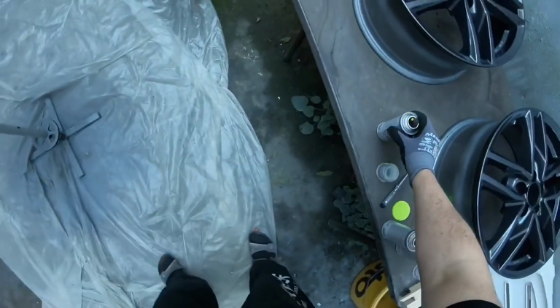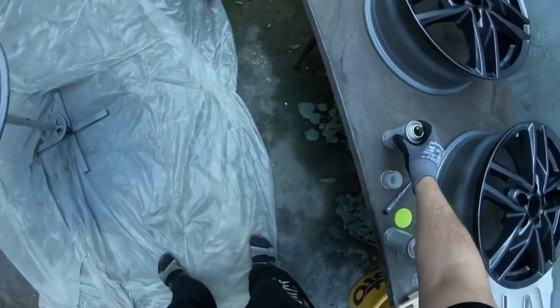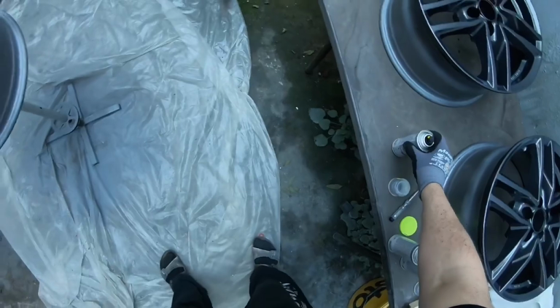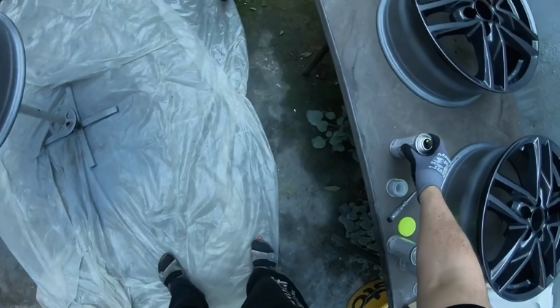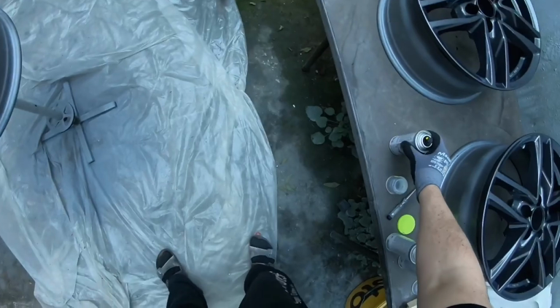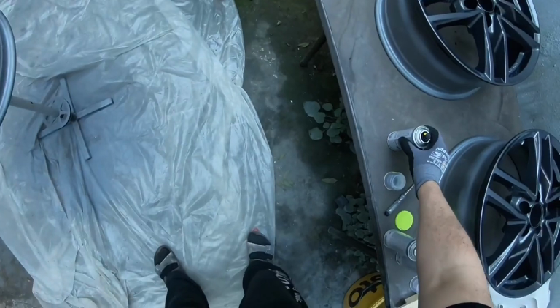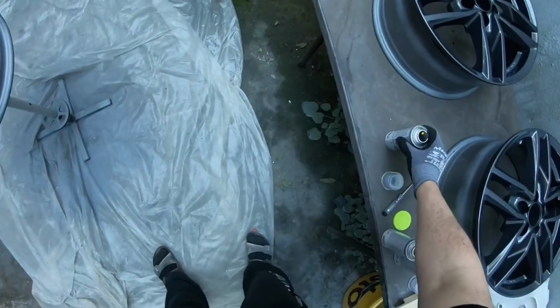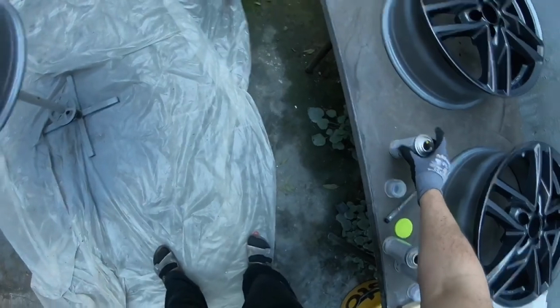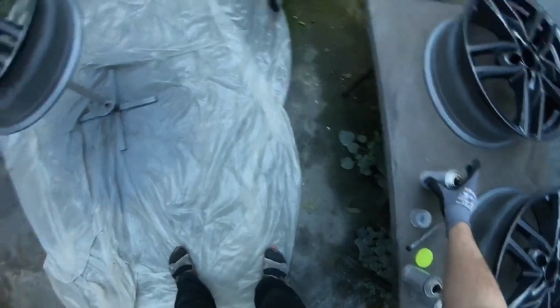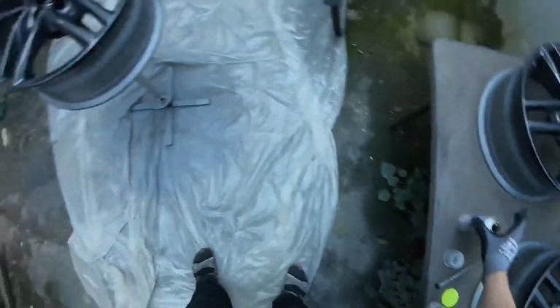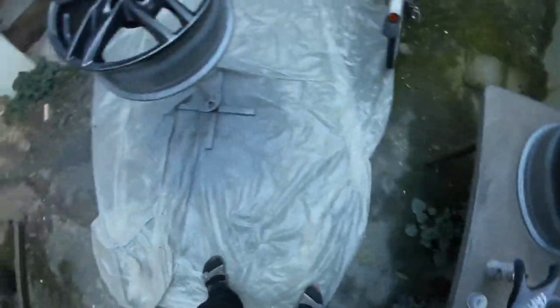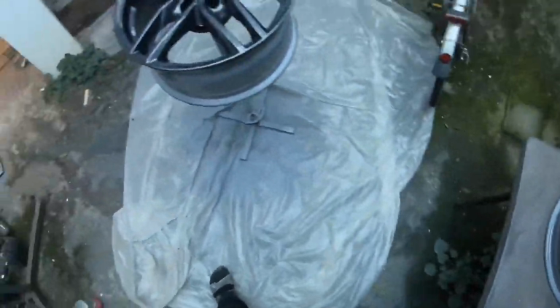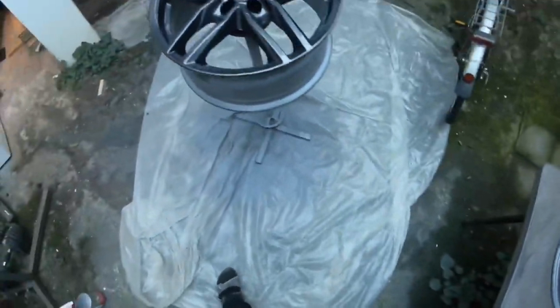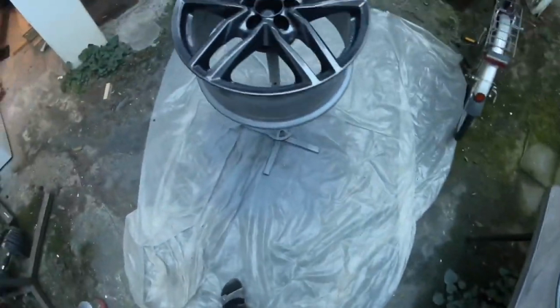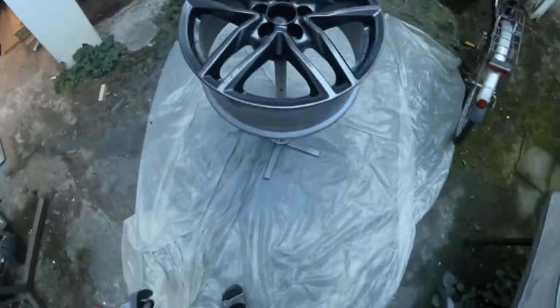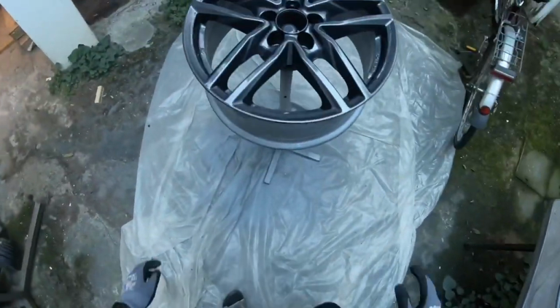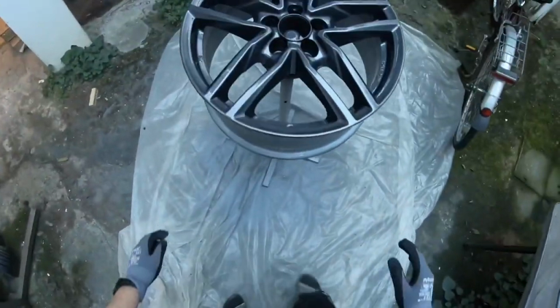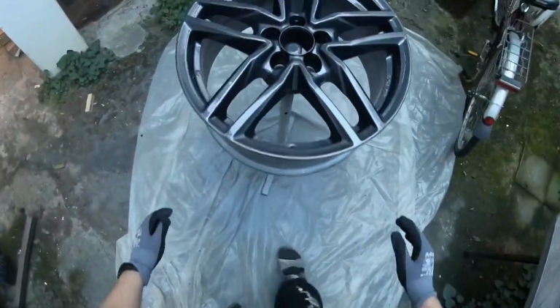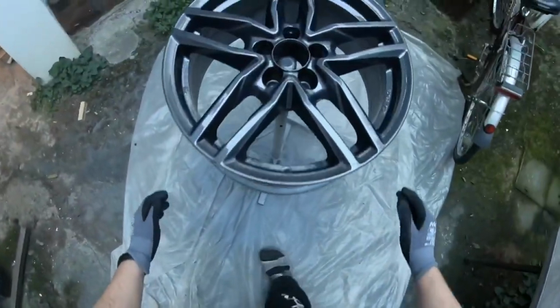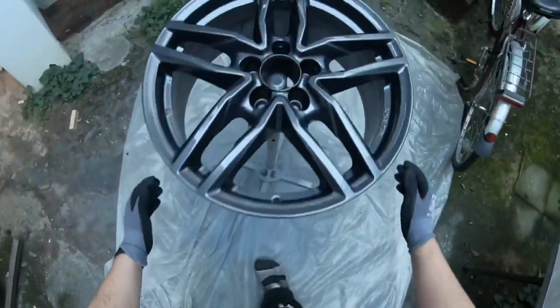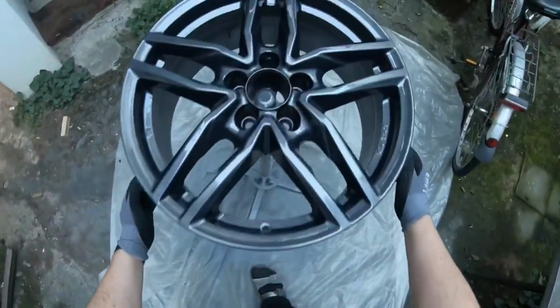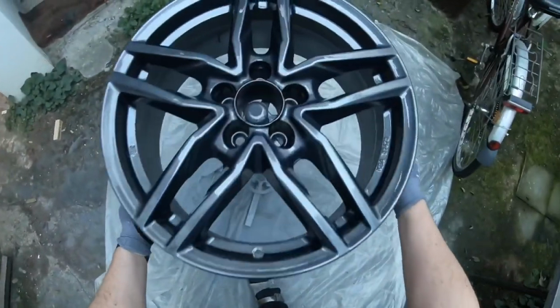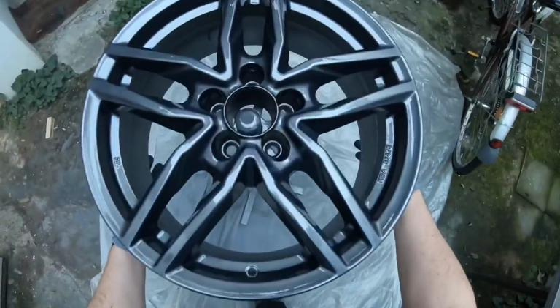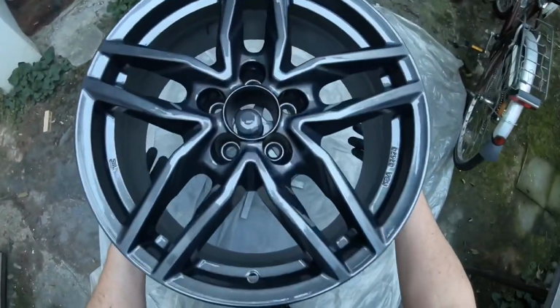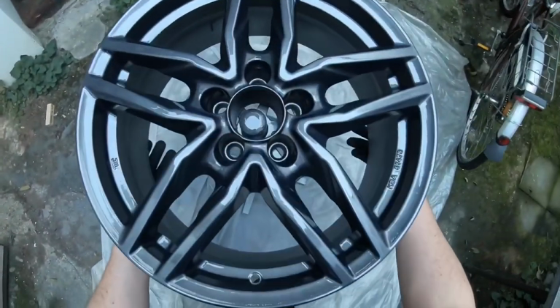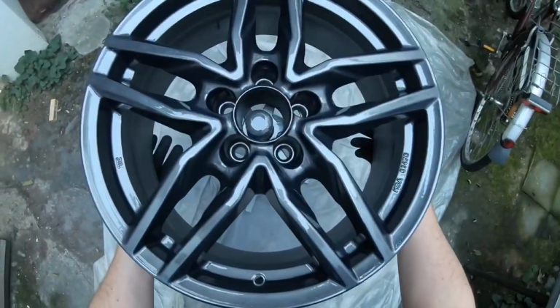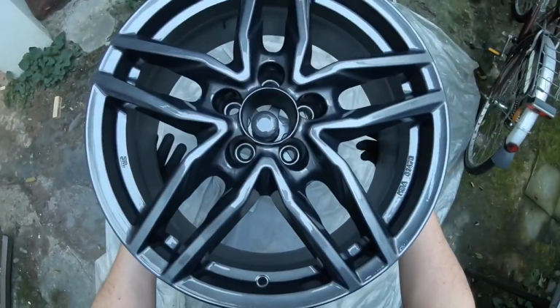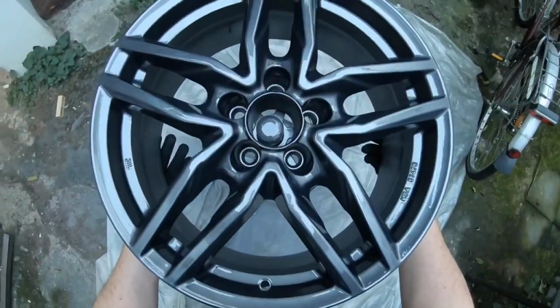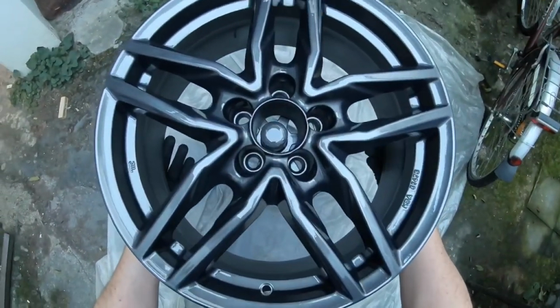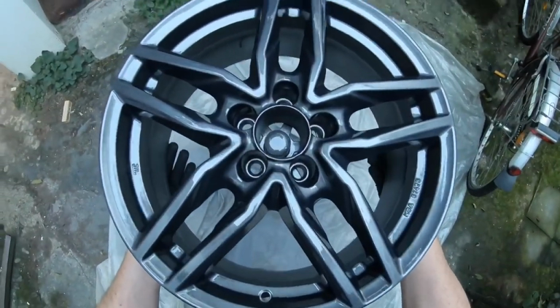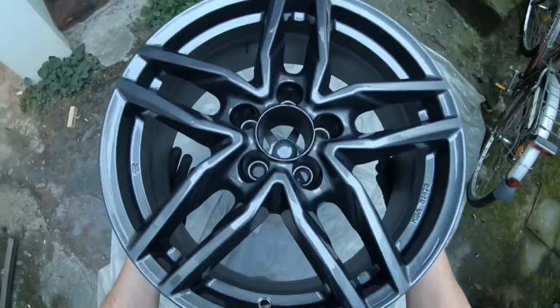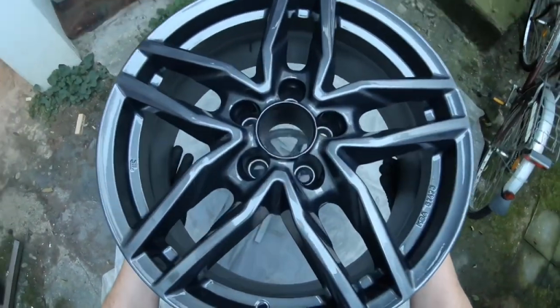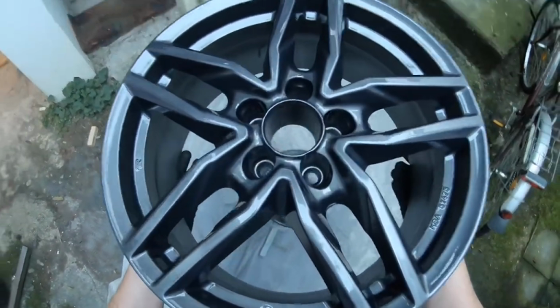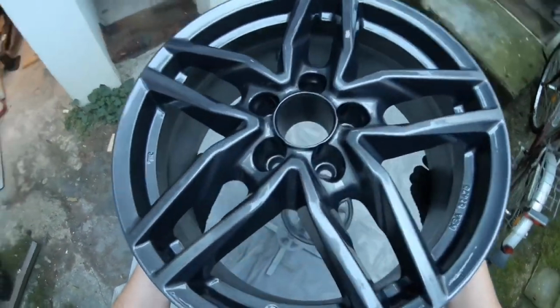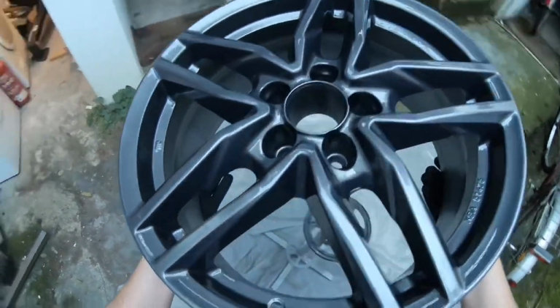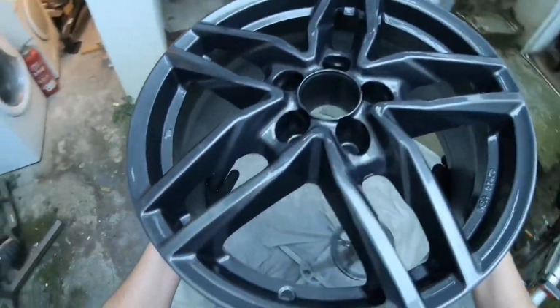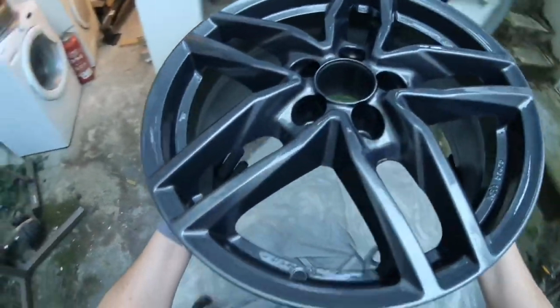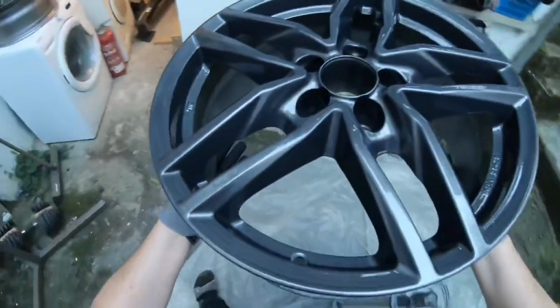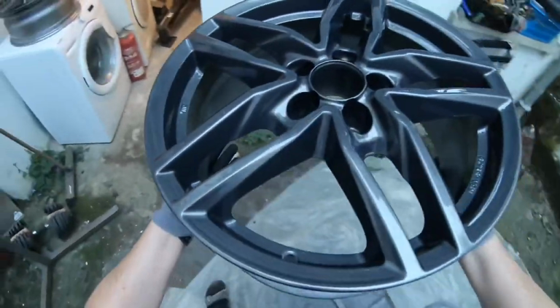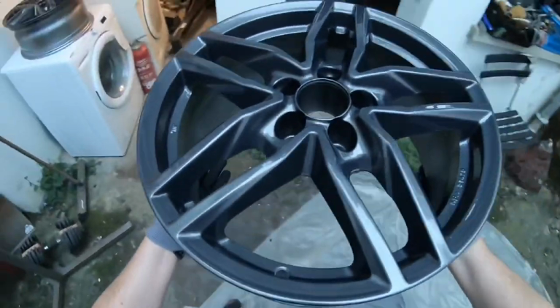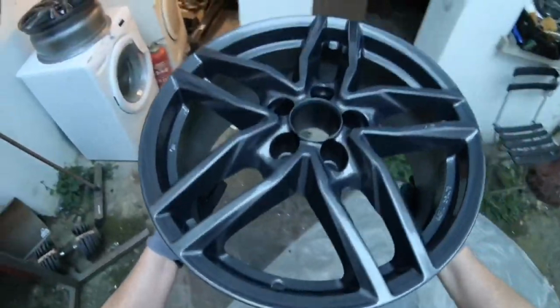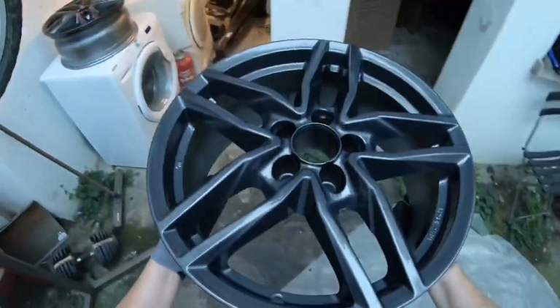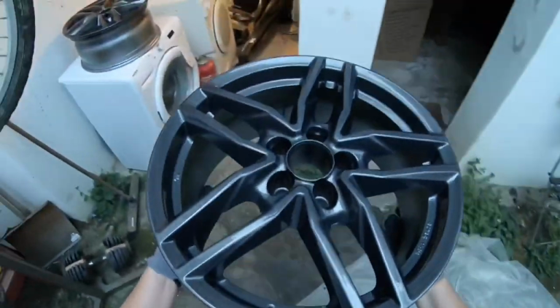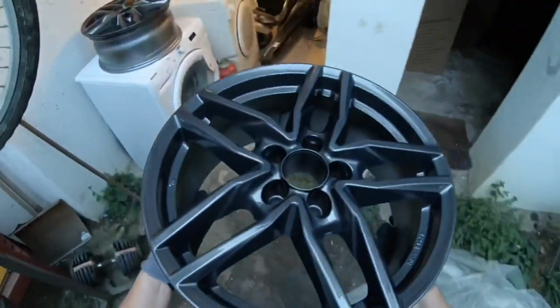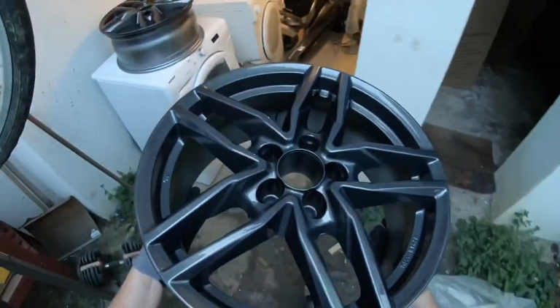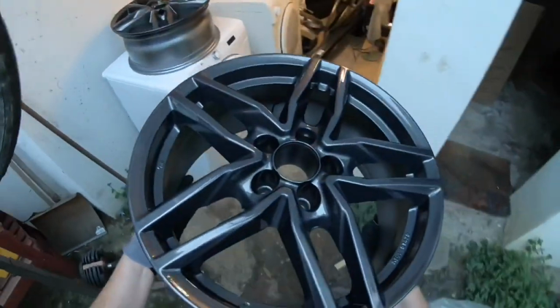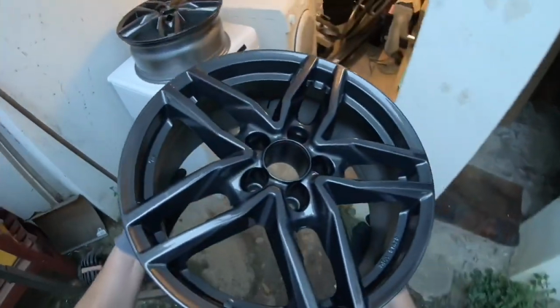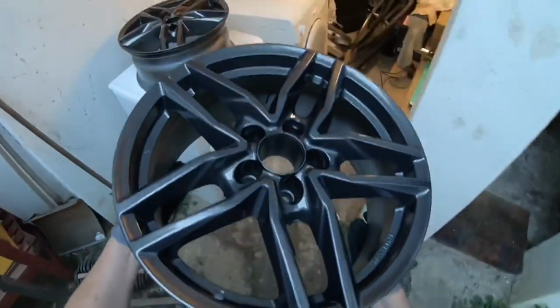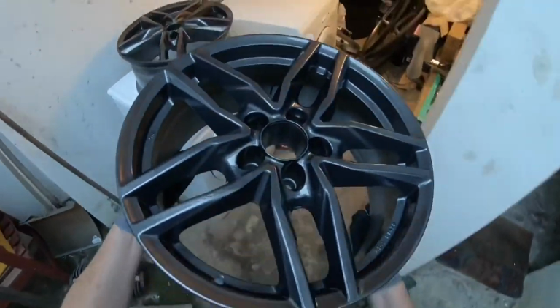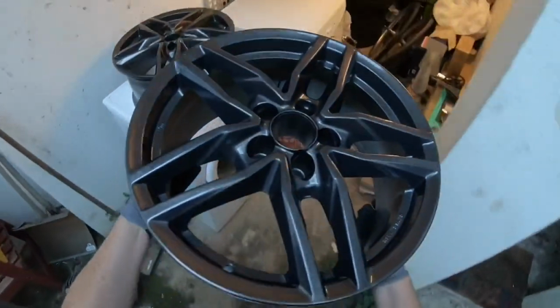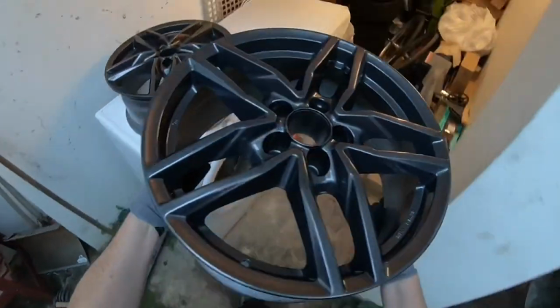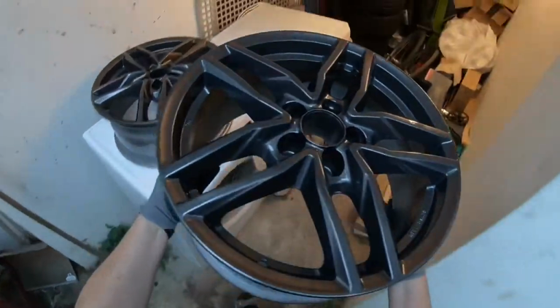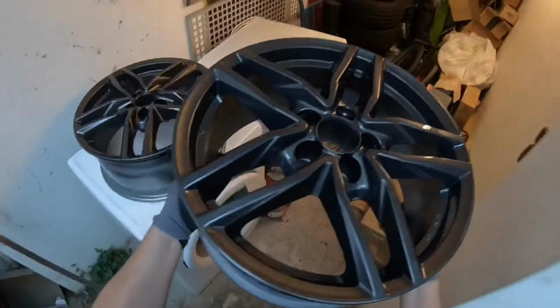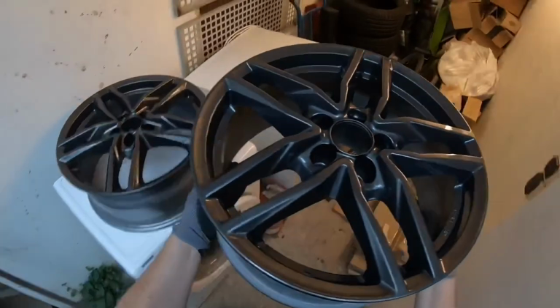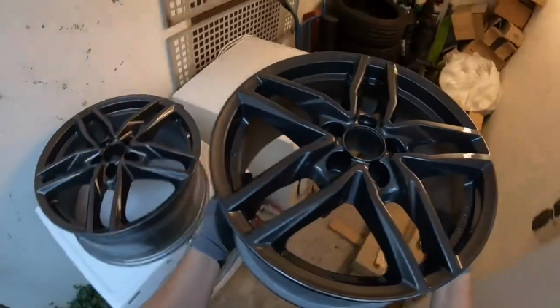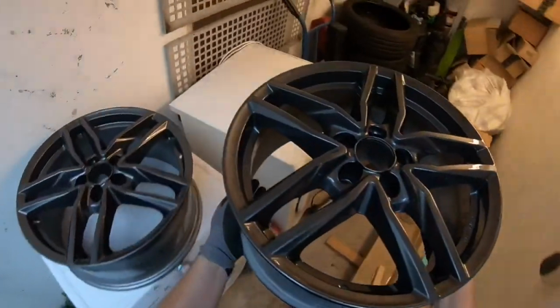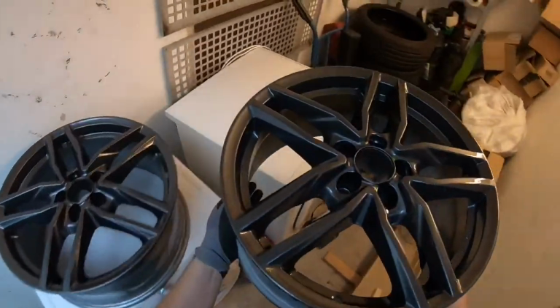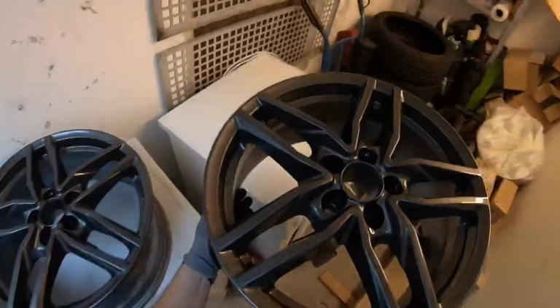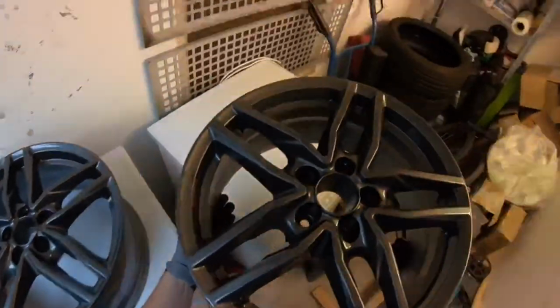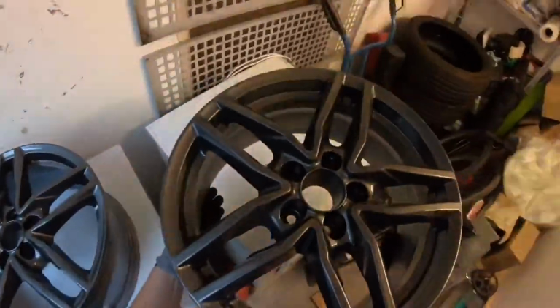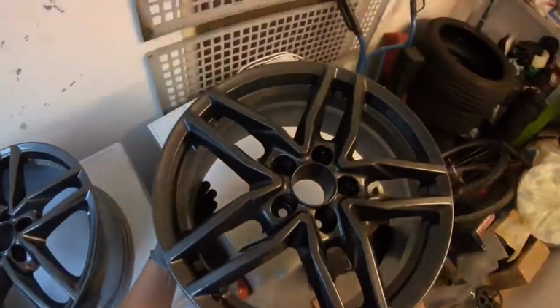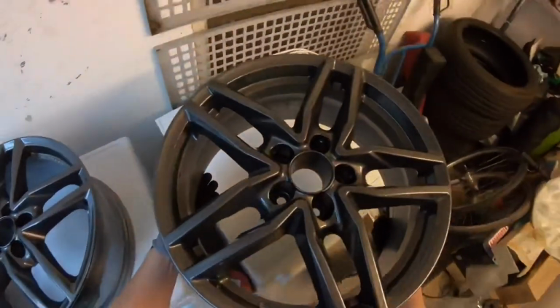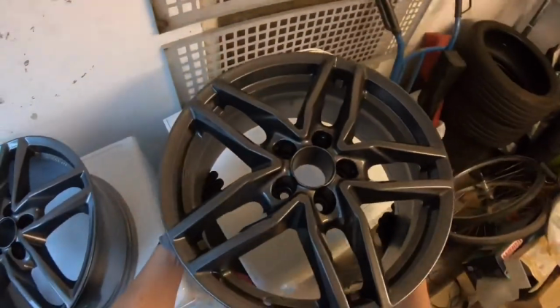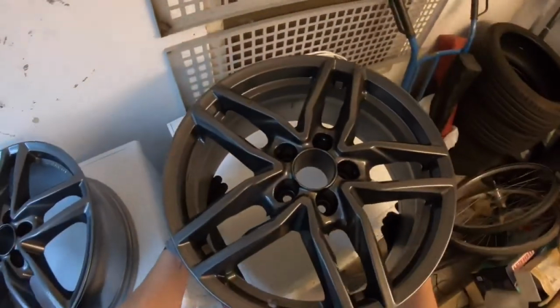Then it's done. Let the rim rest for about 24 hours.